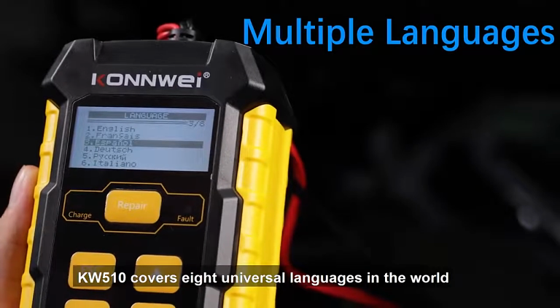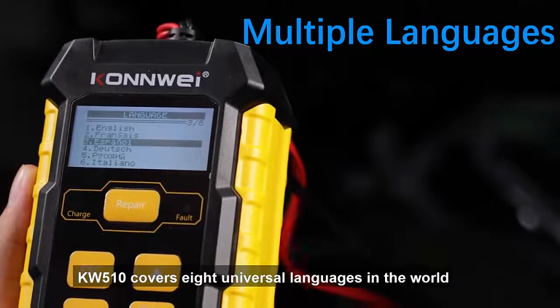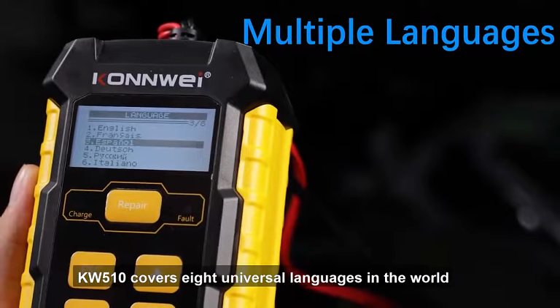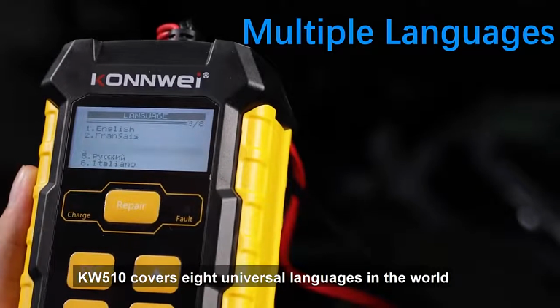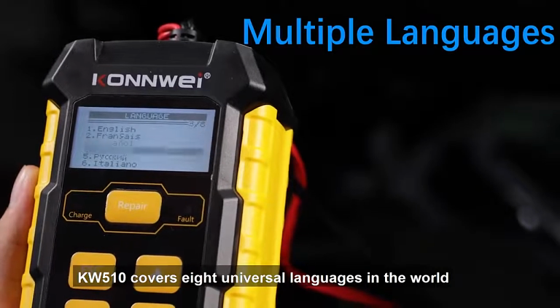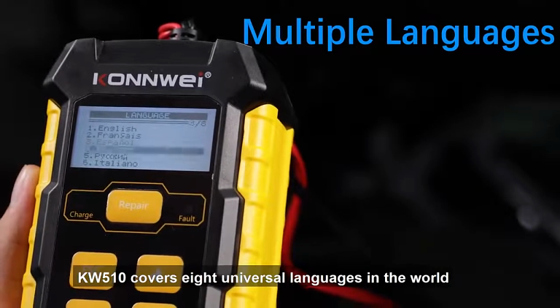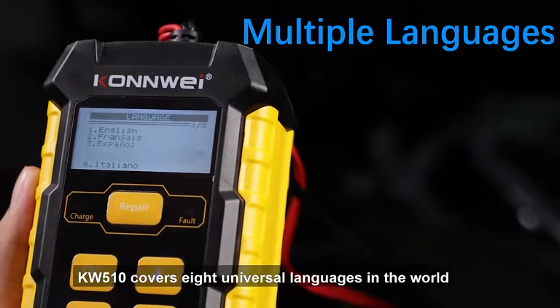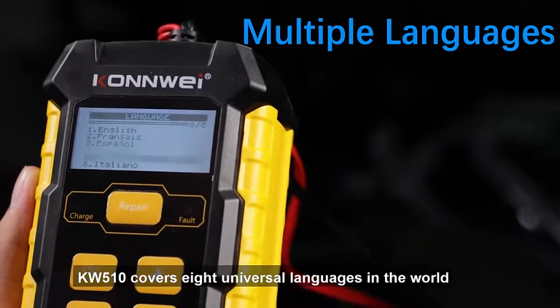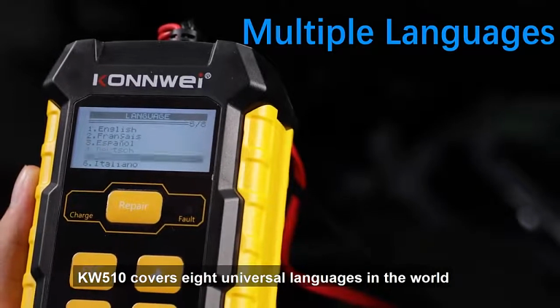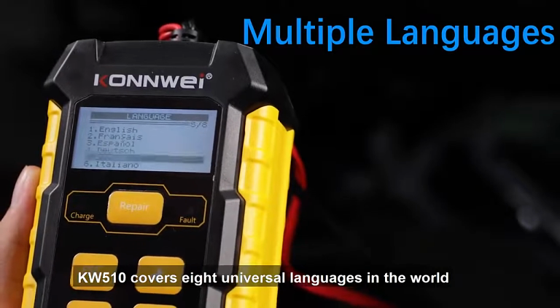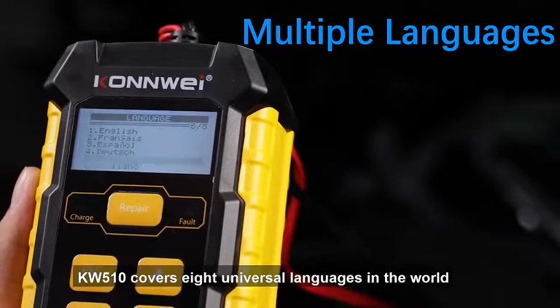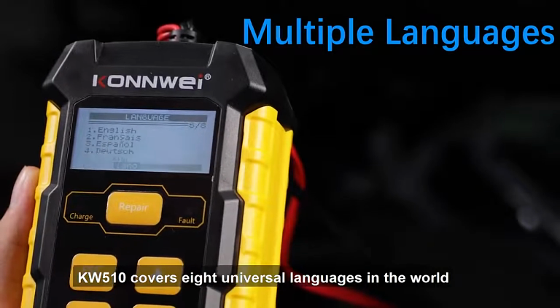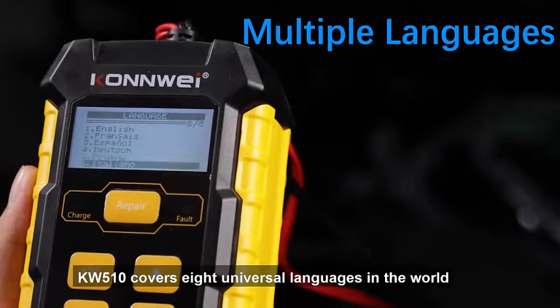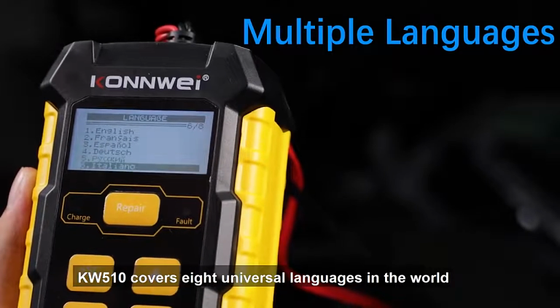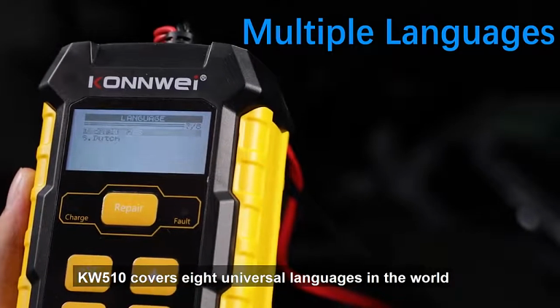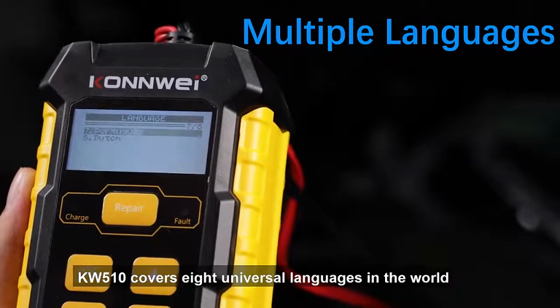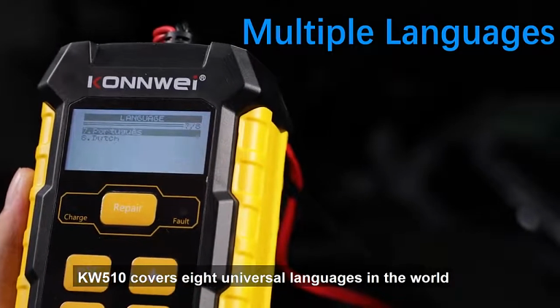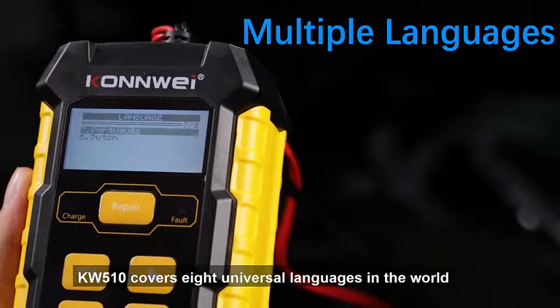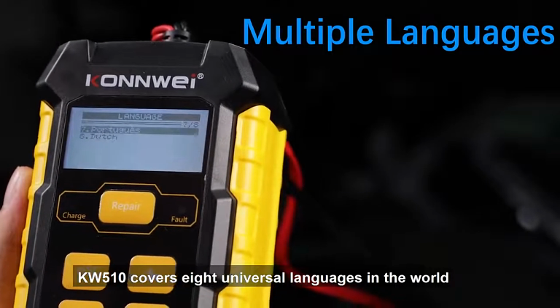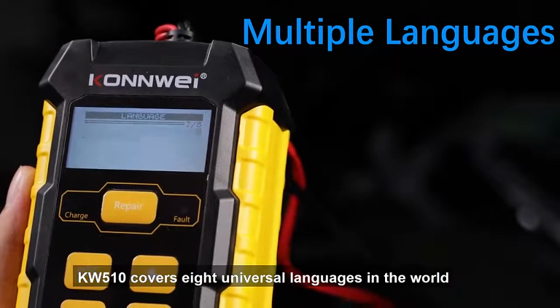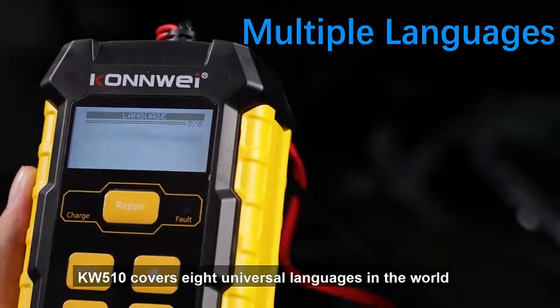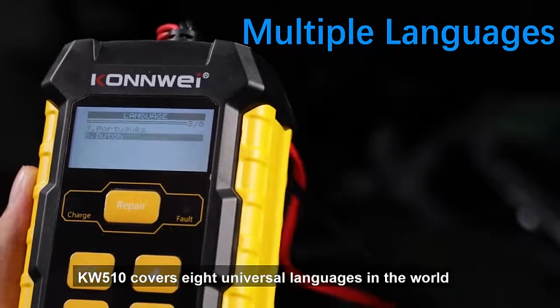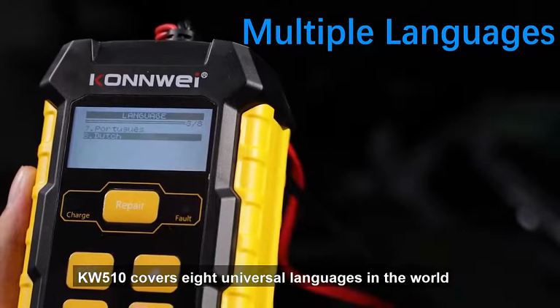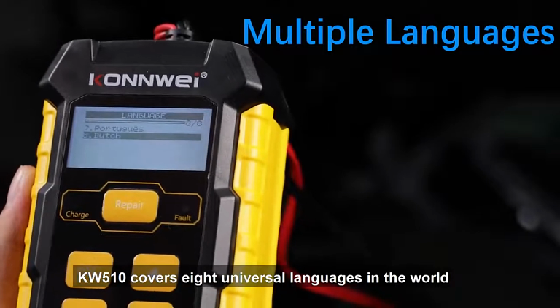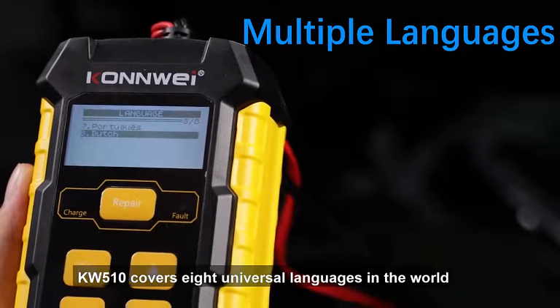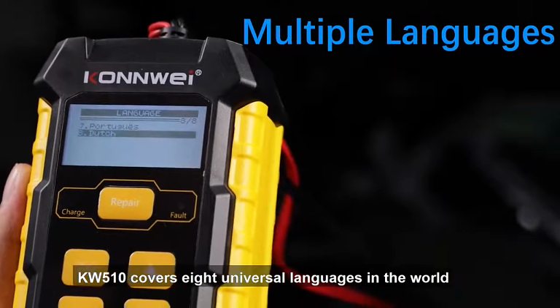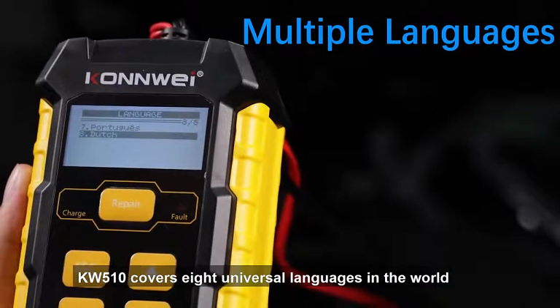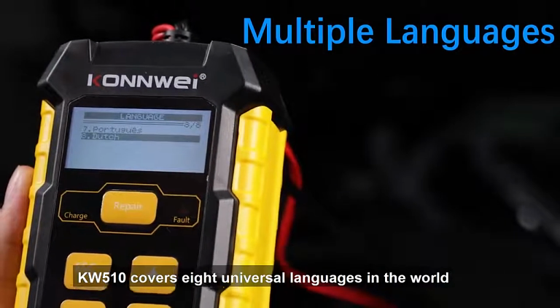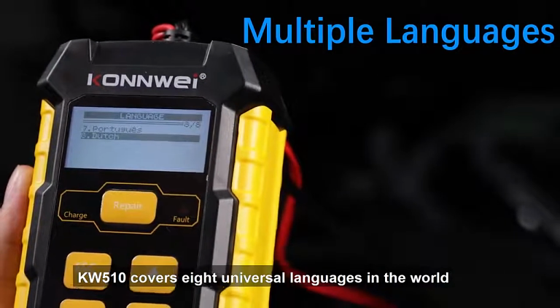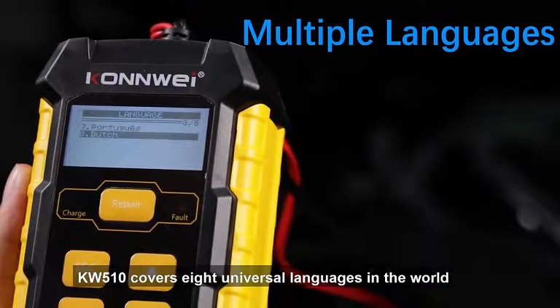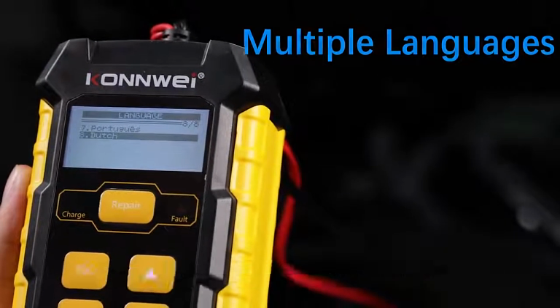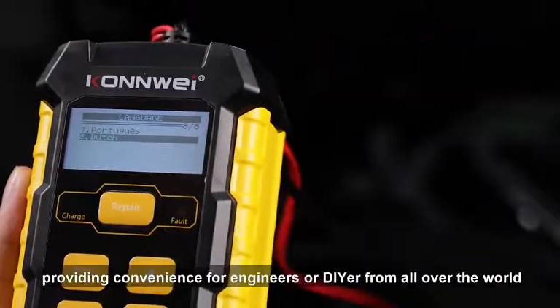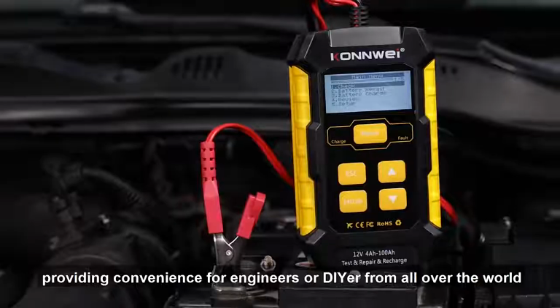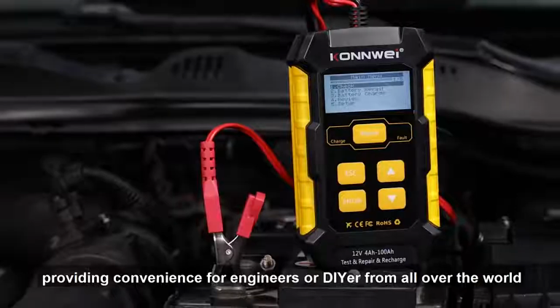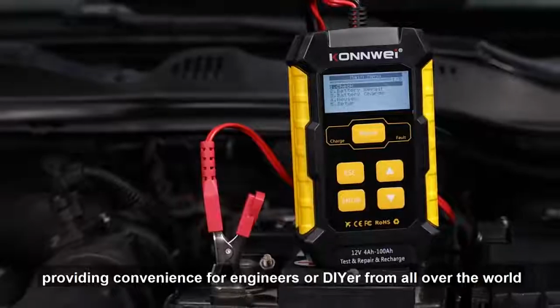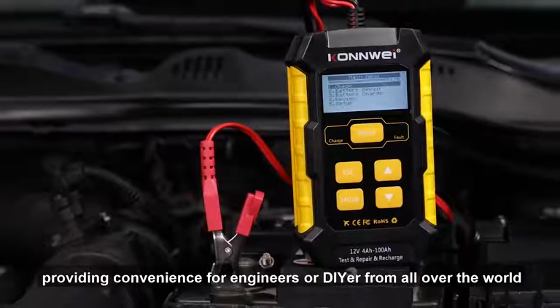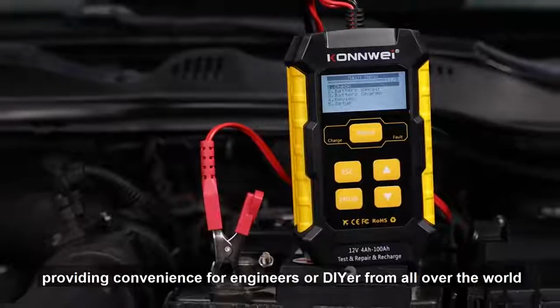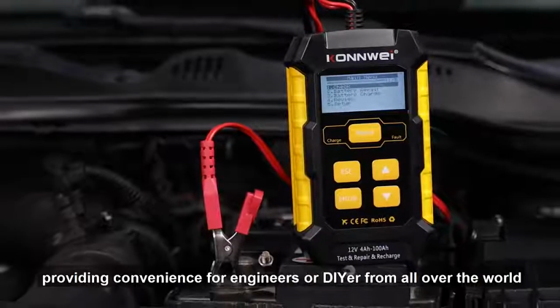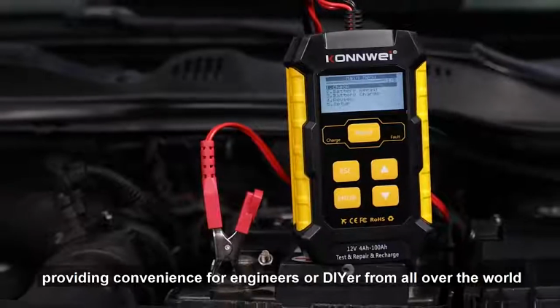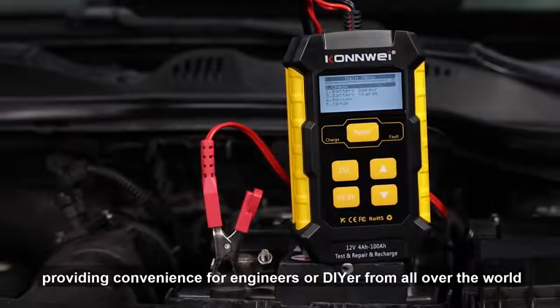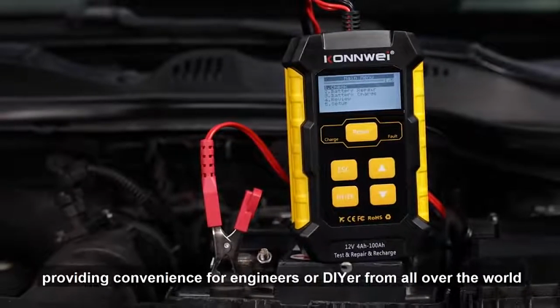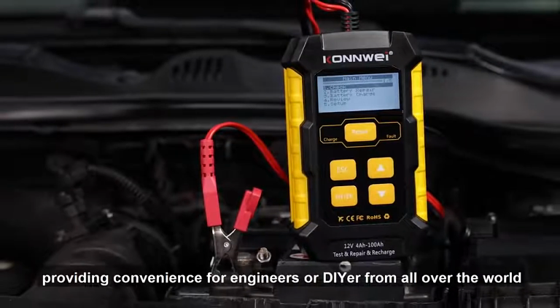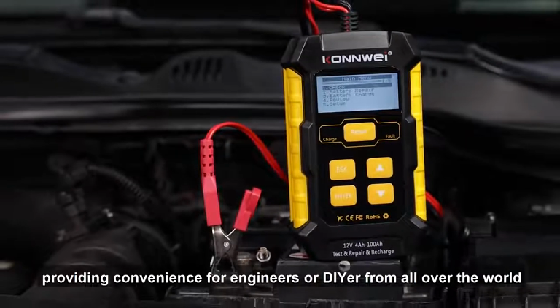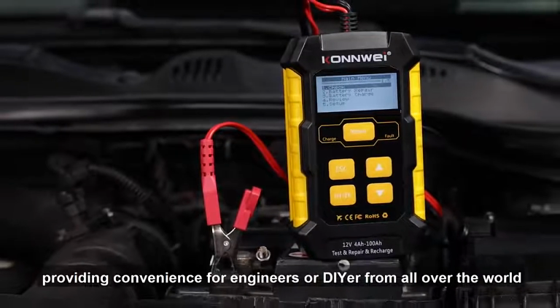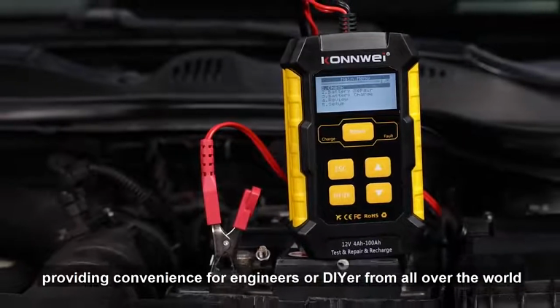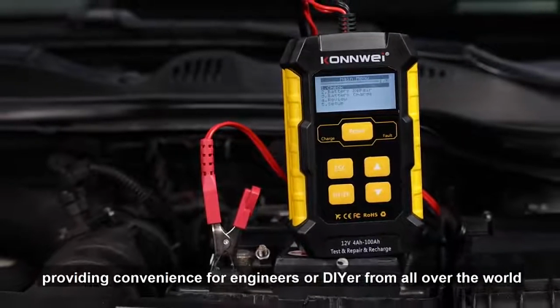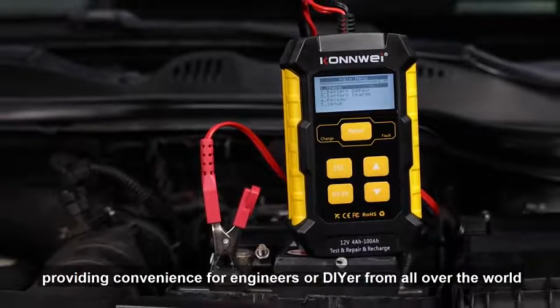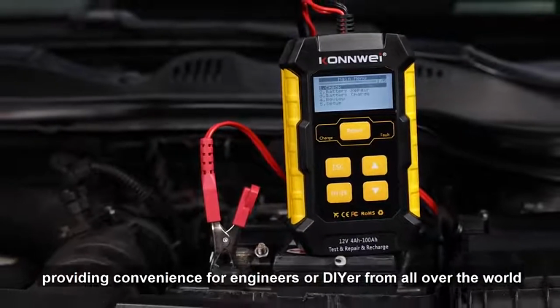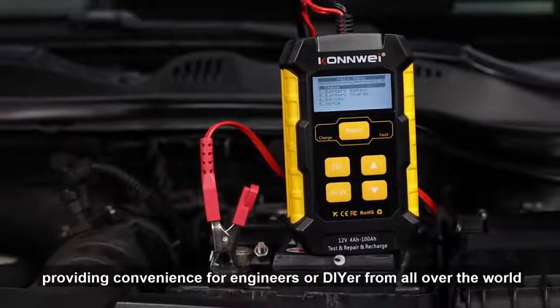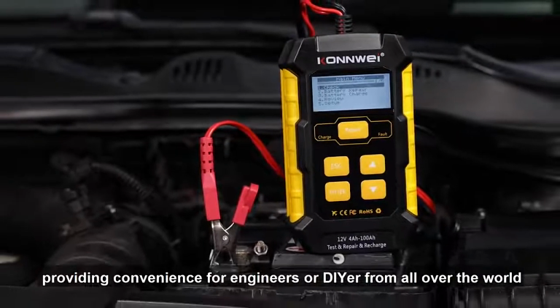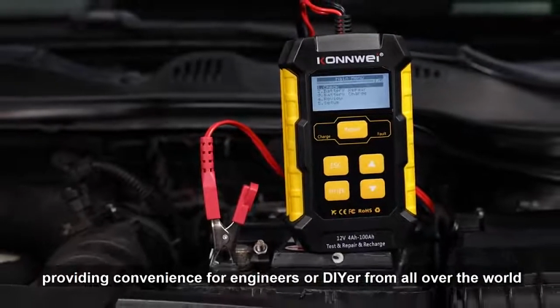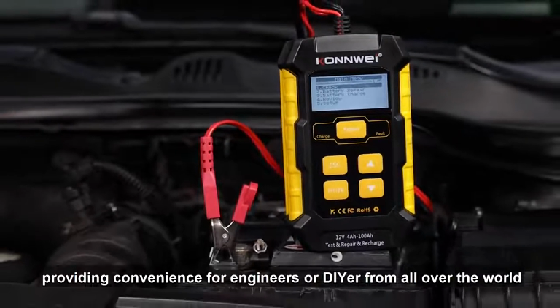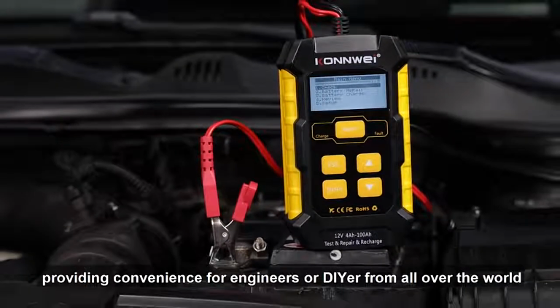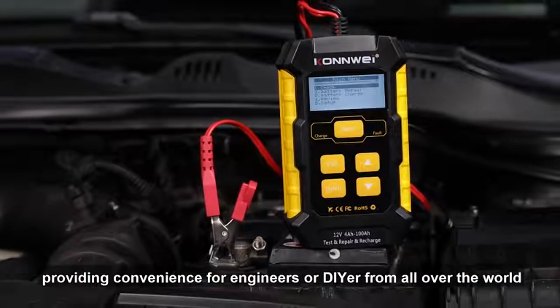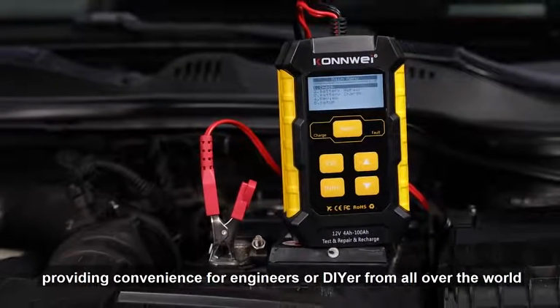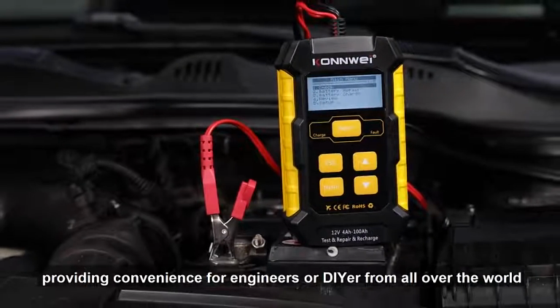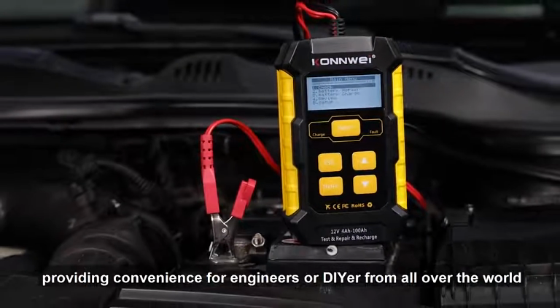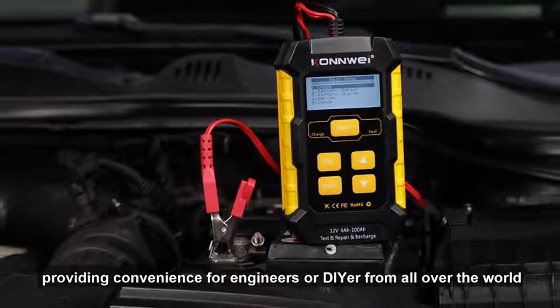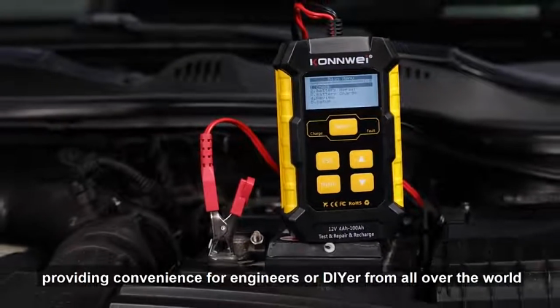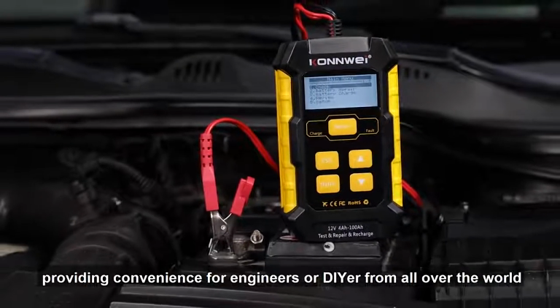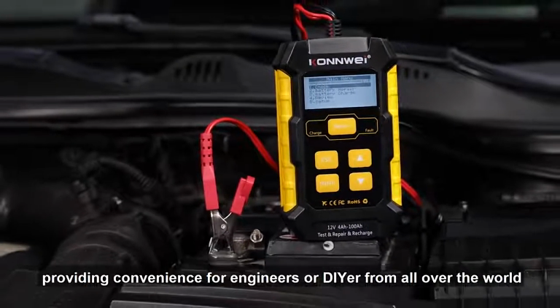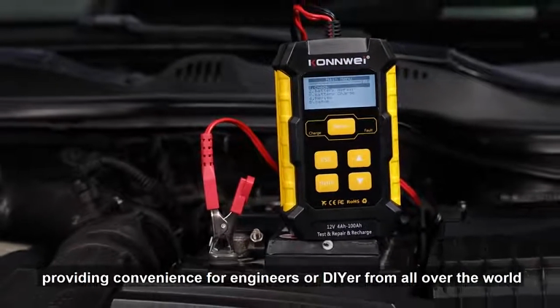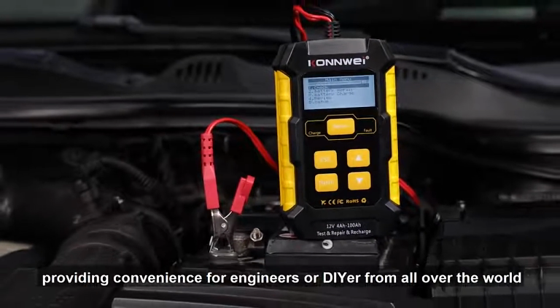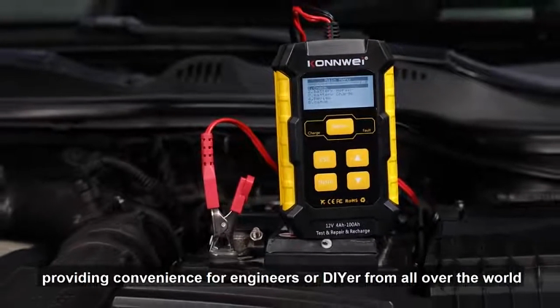The KW510 covers 8 universal languages in the world, providing convenience for engineers or DIYers from all over the world.